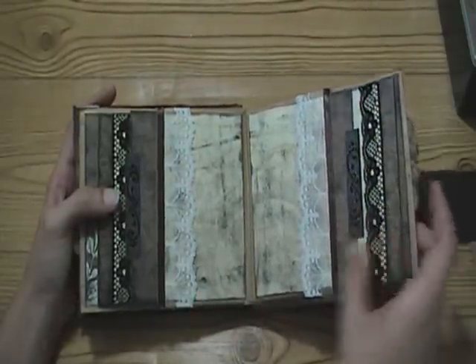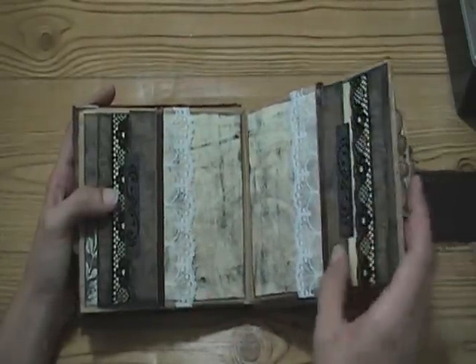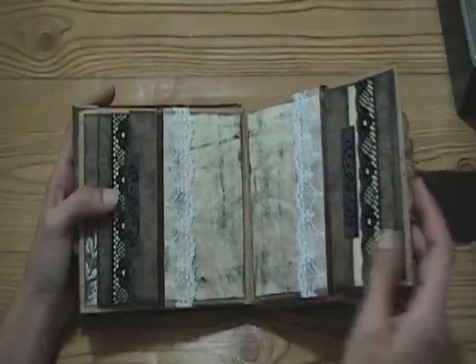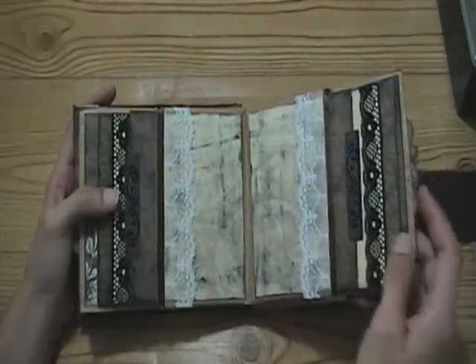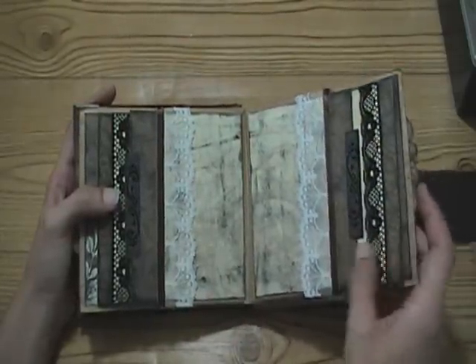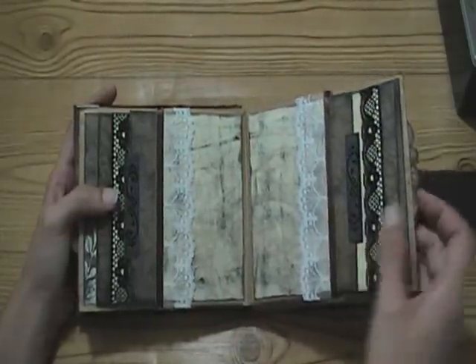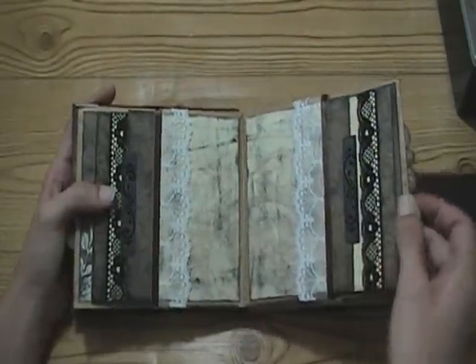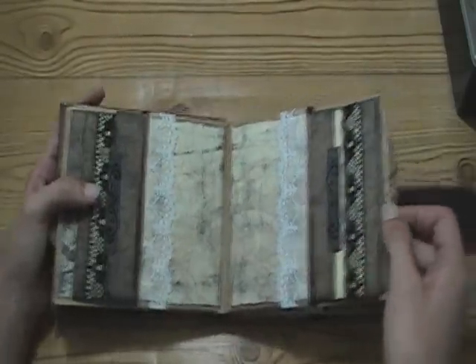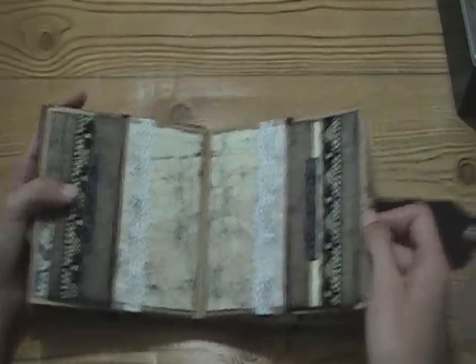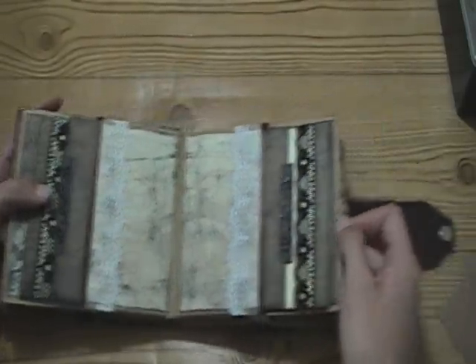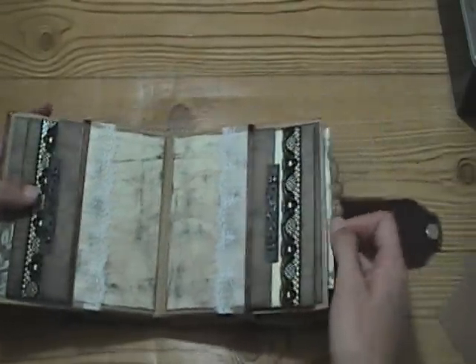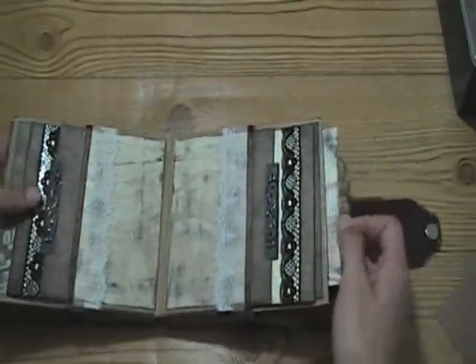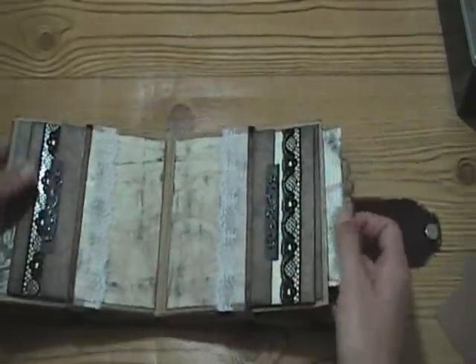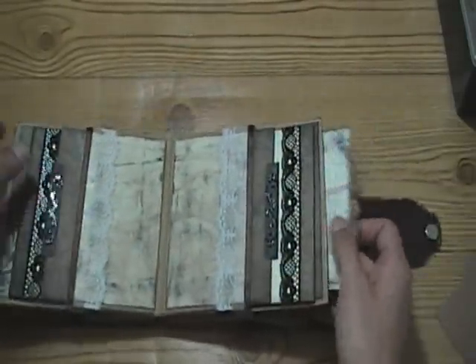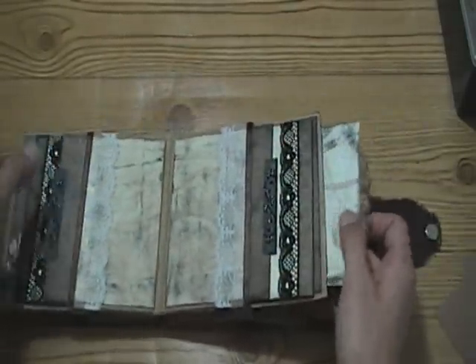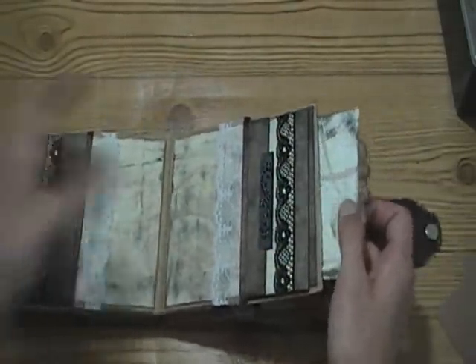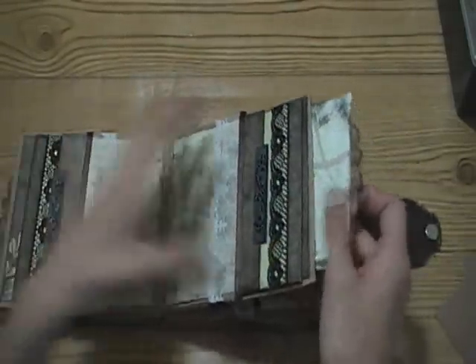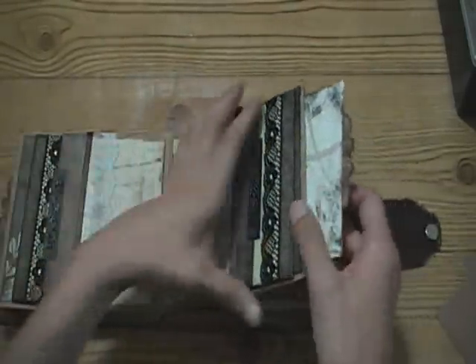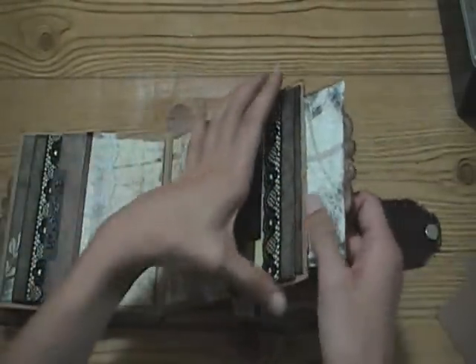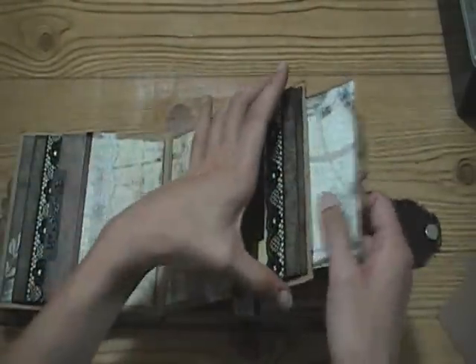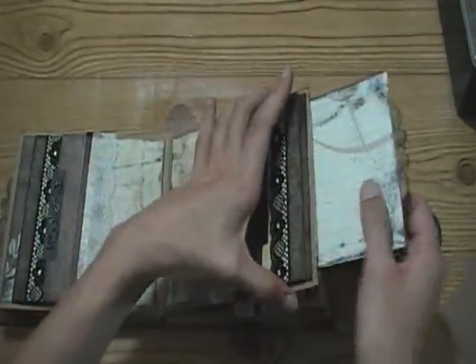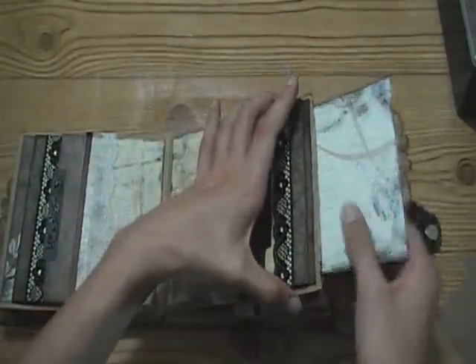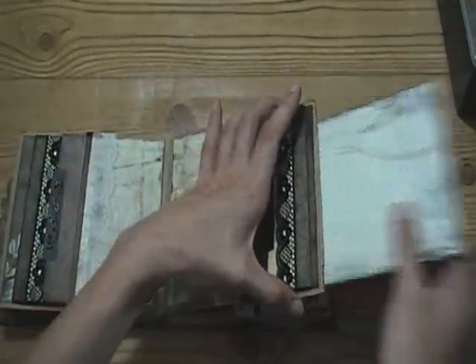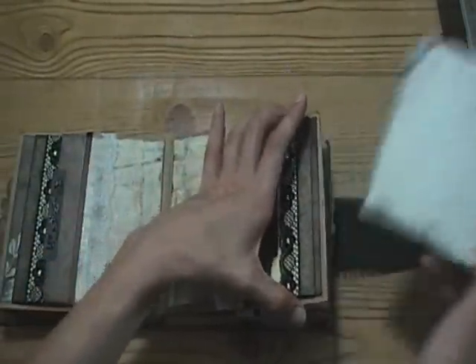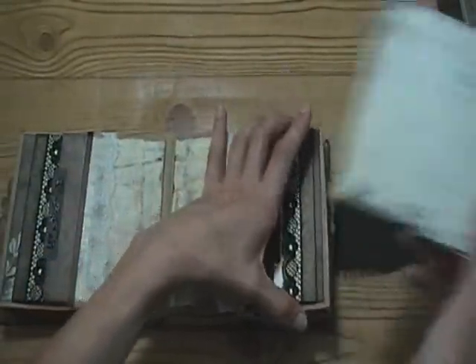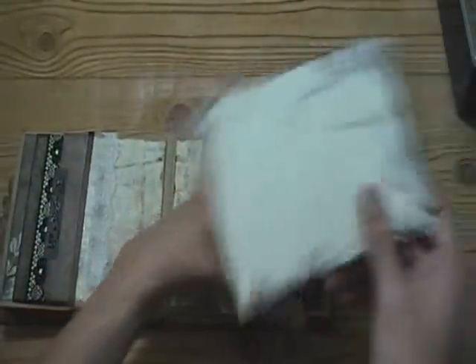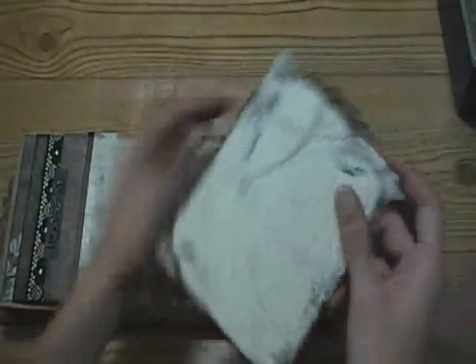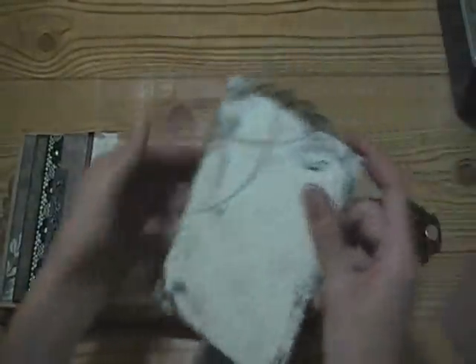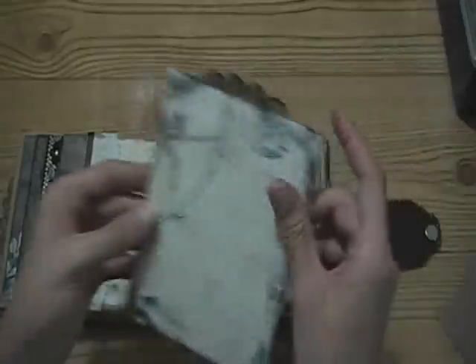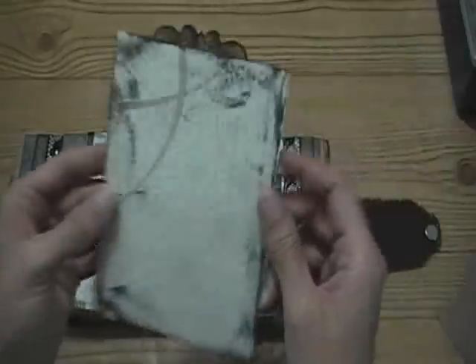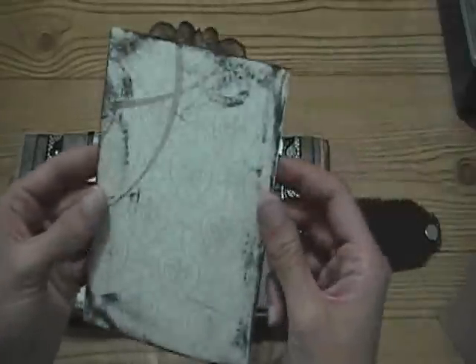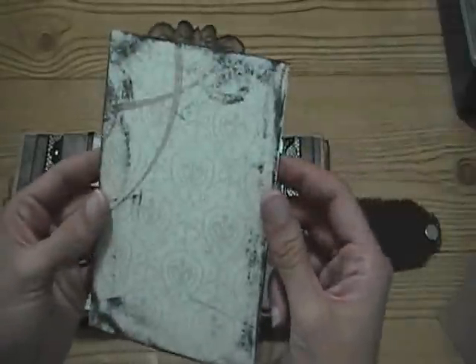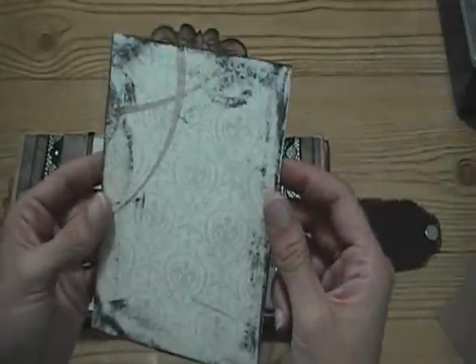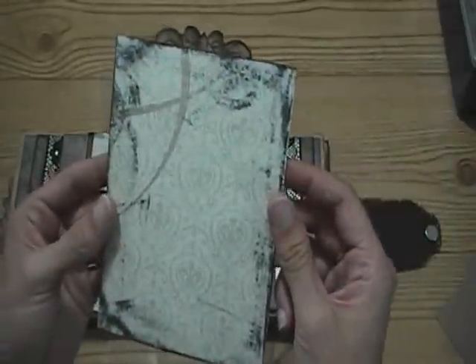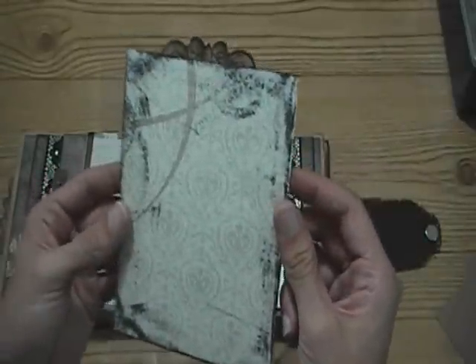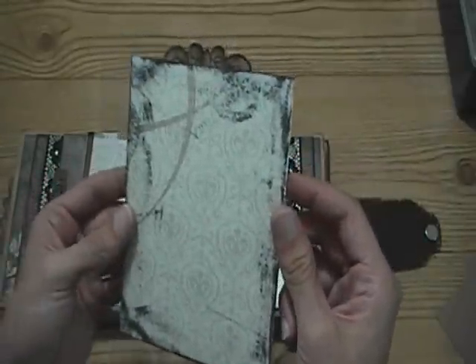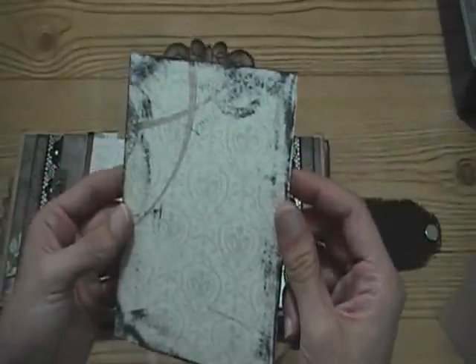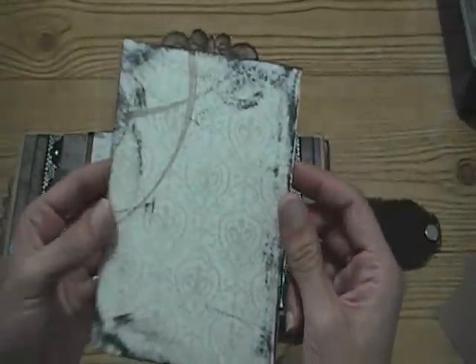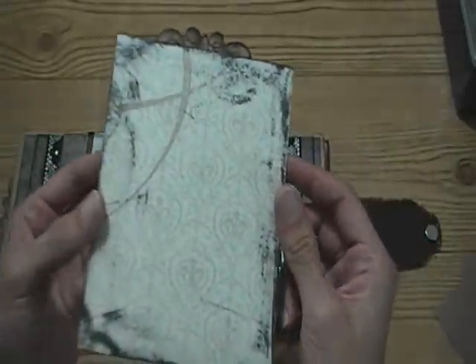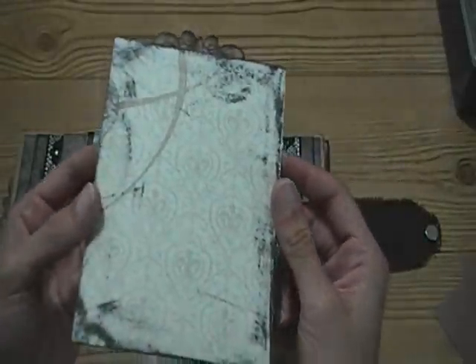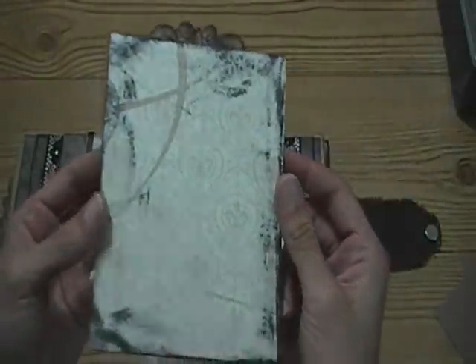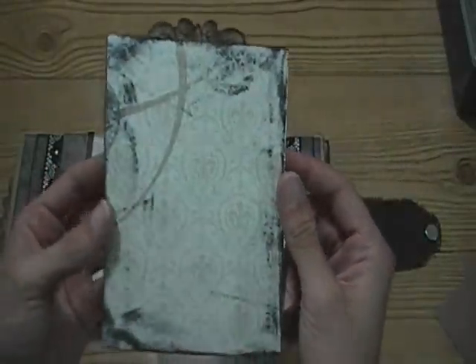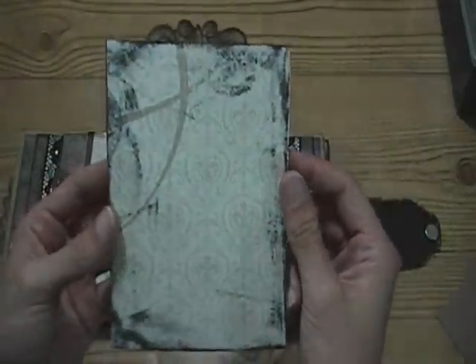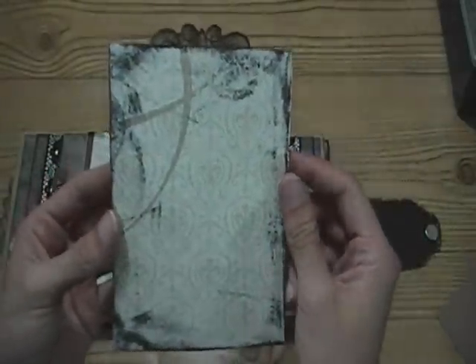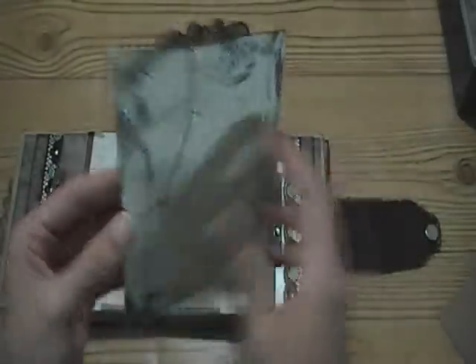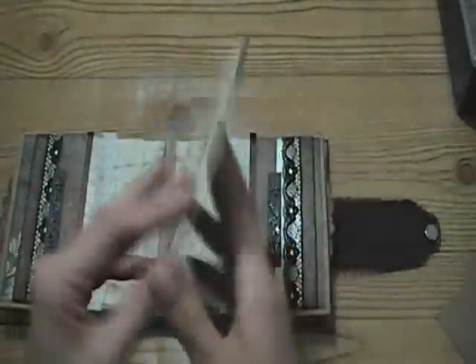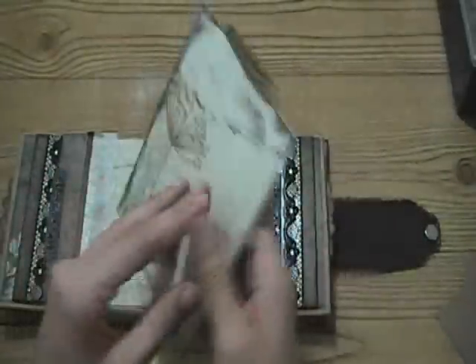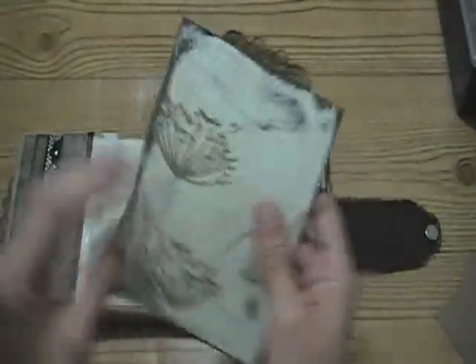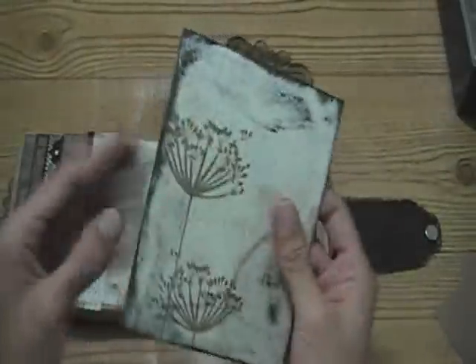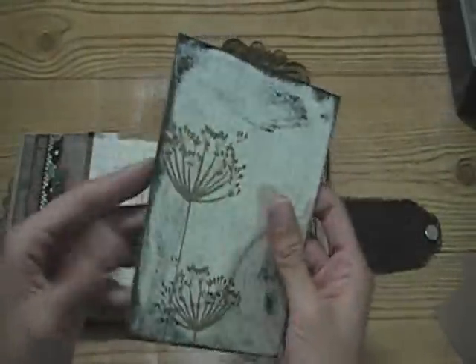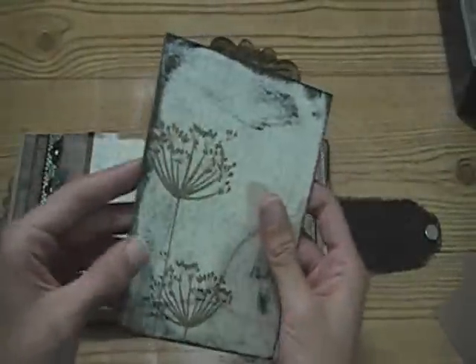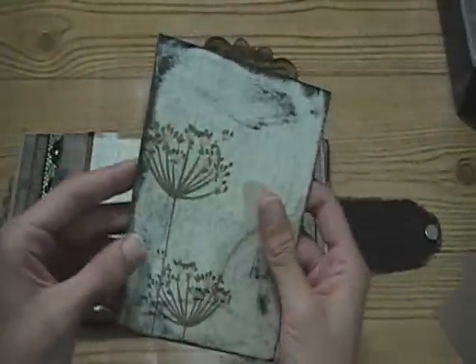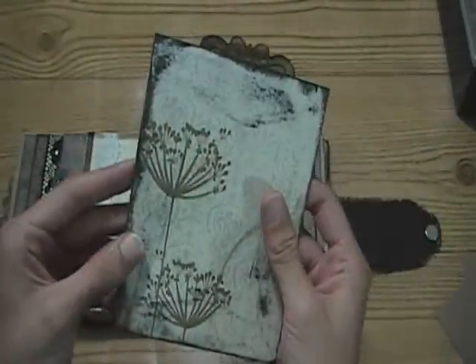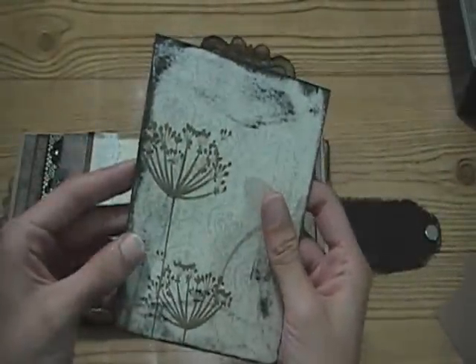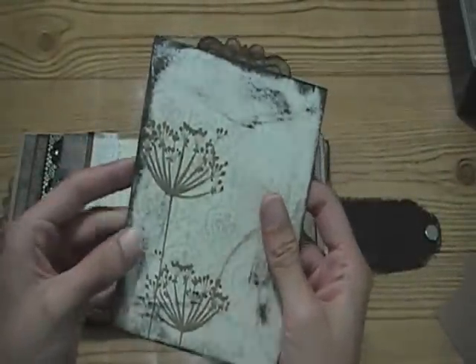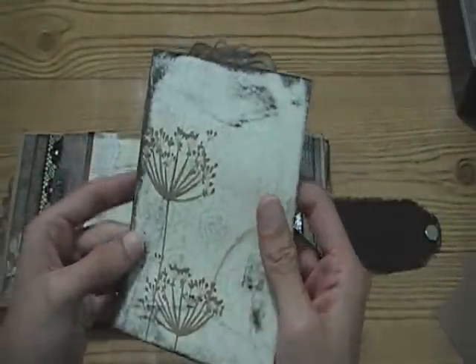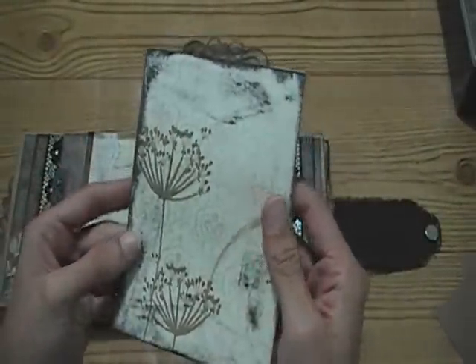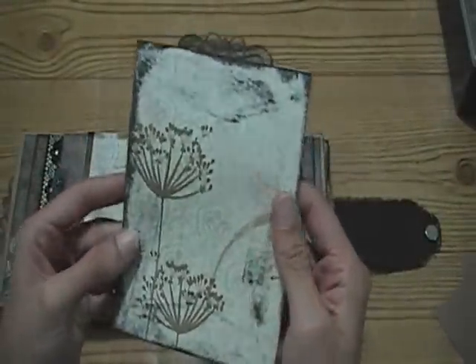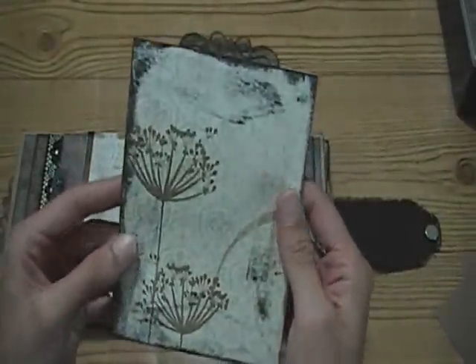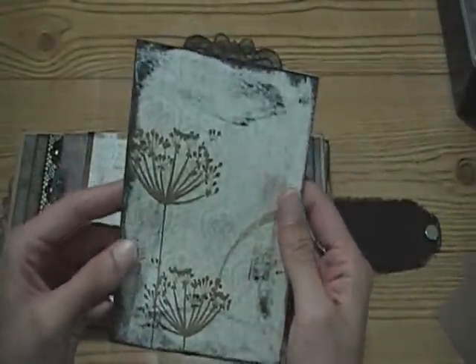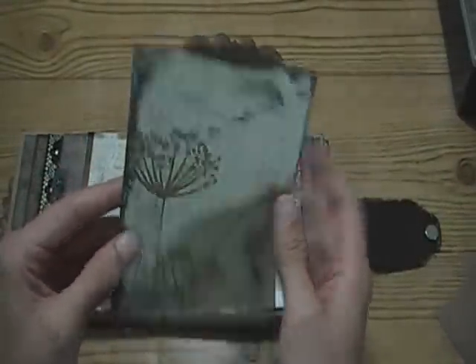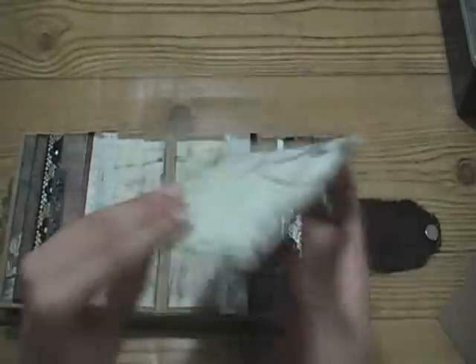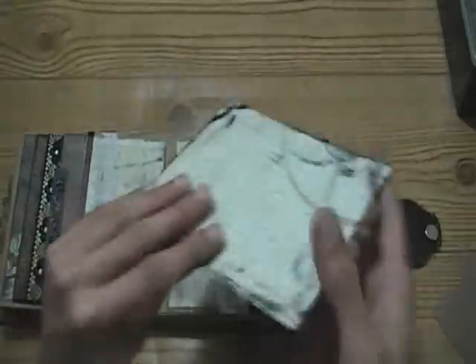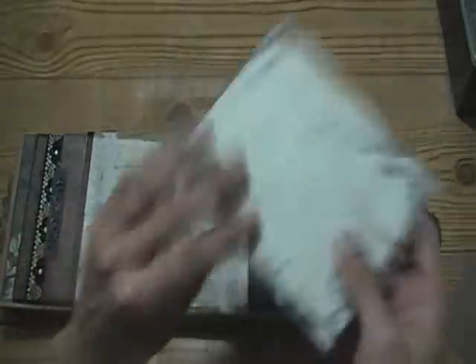These pocket things are just the same, but then there's this tag for this side - you can add pictures or journaling.